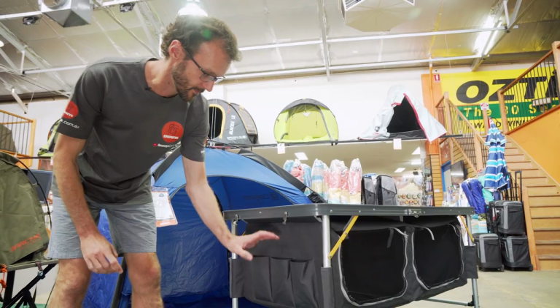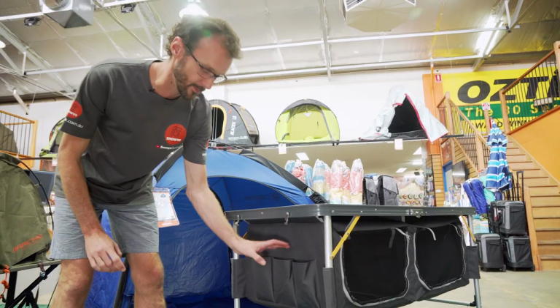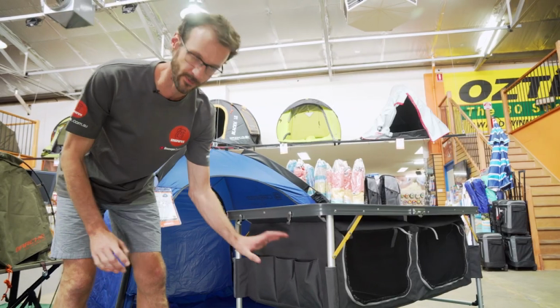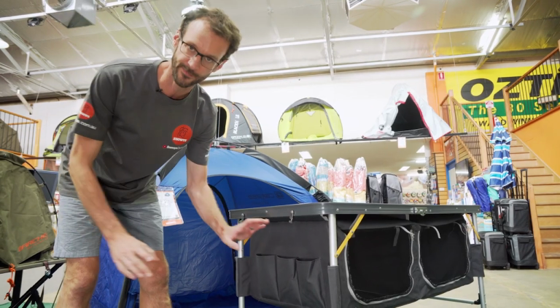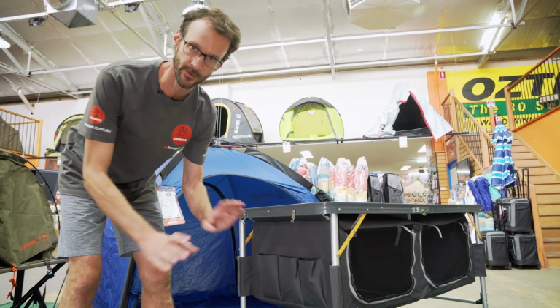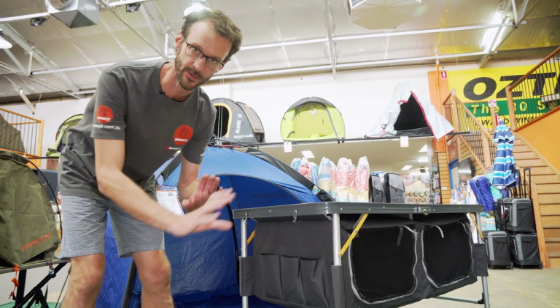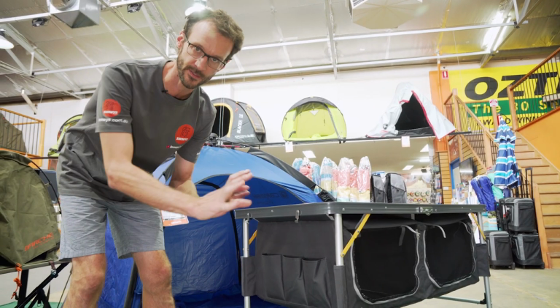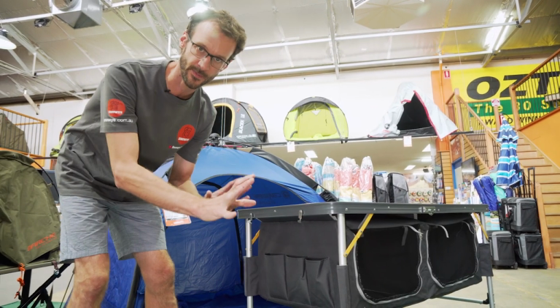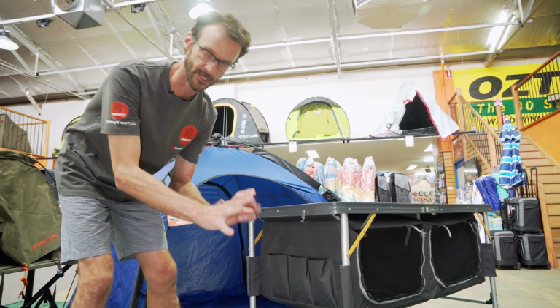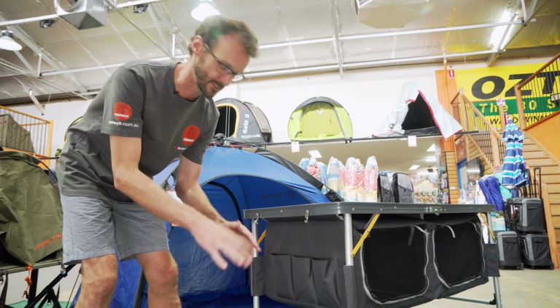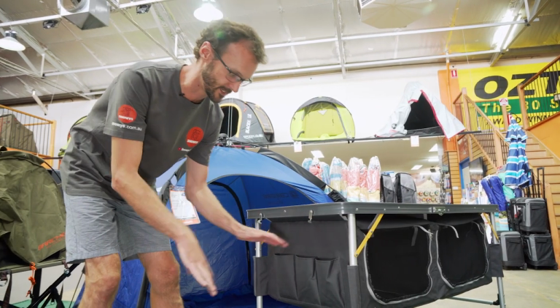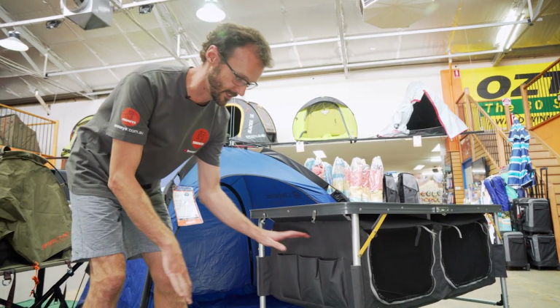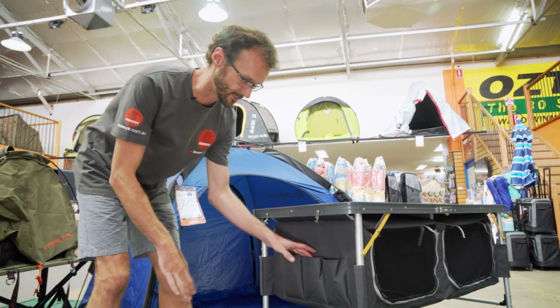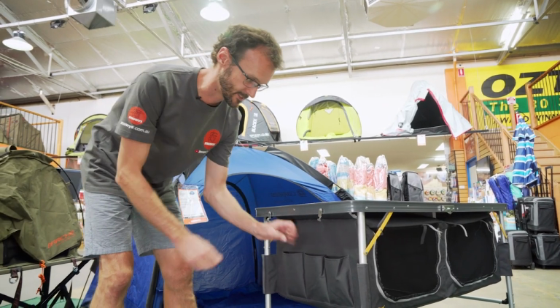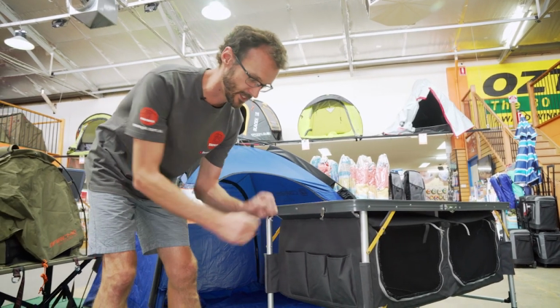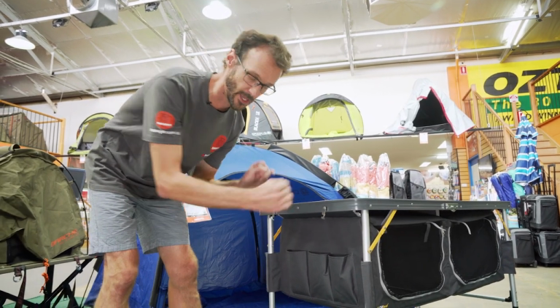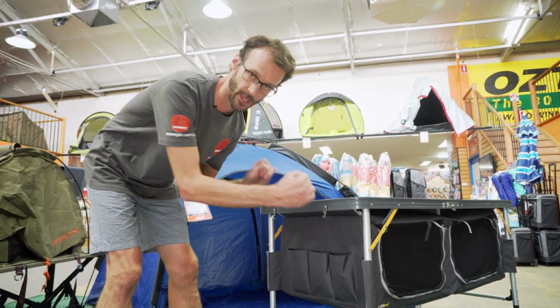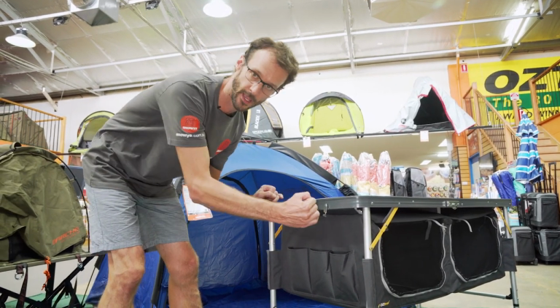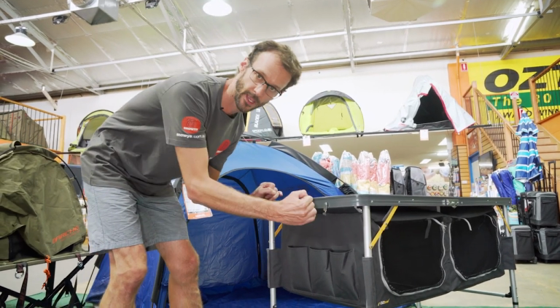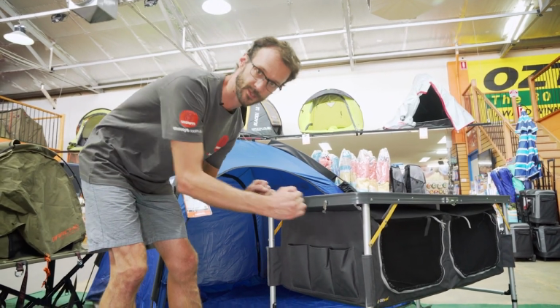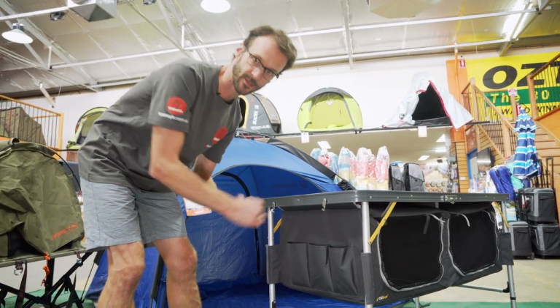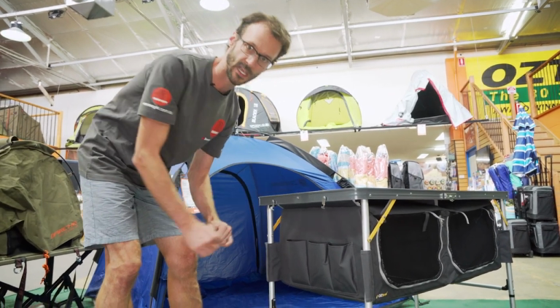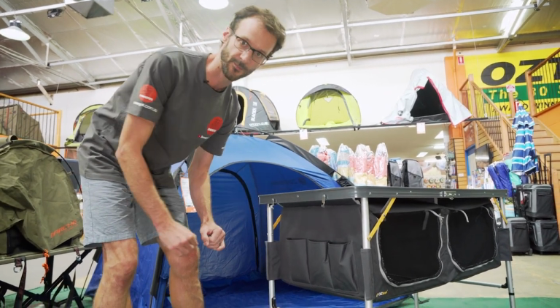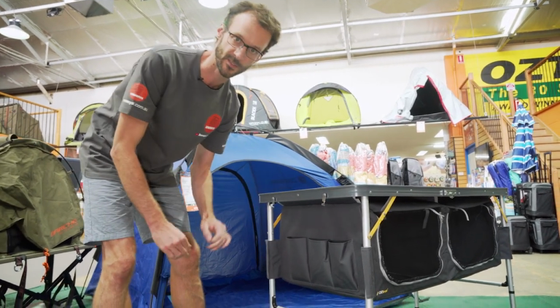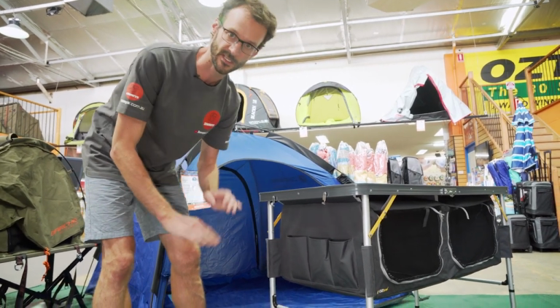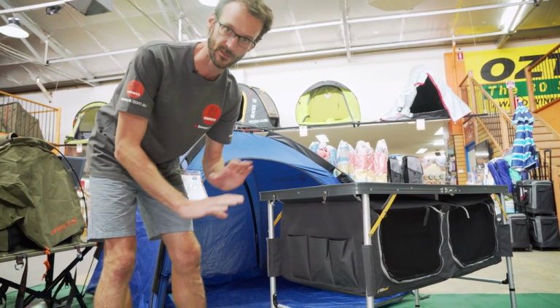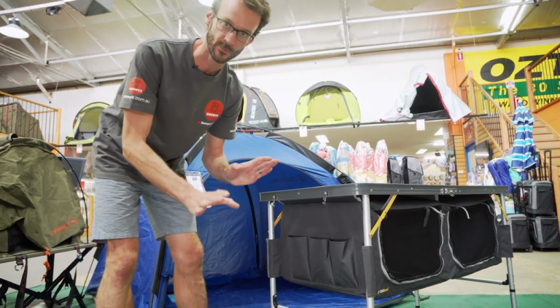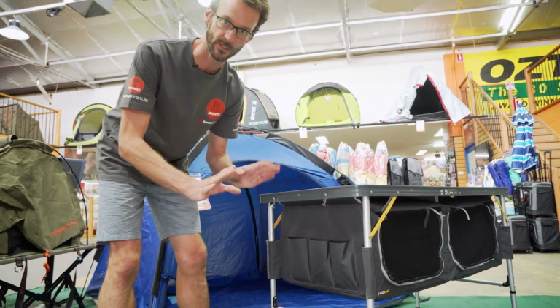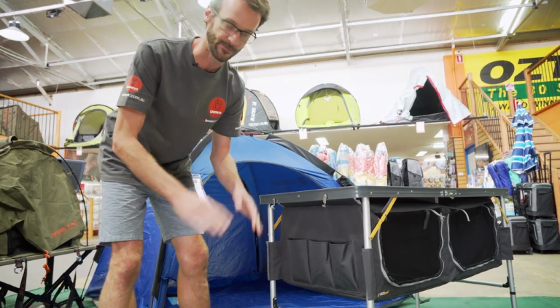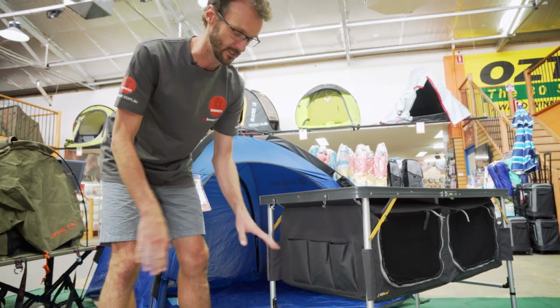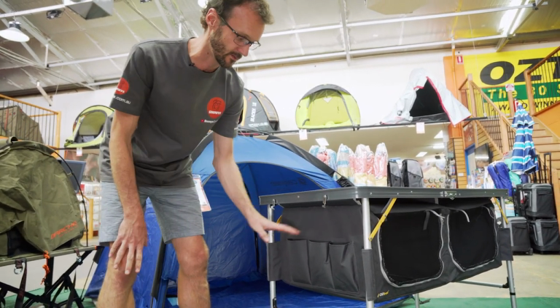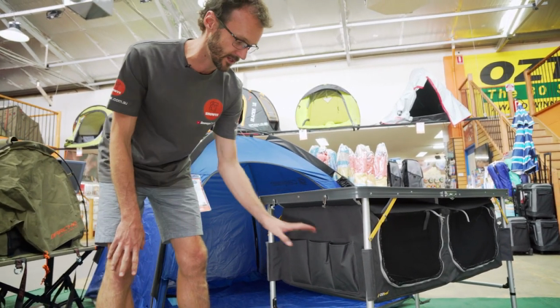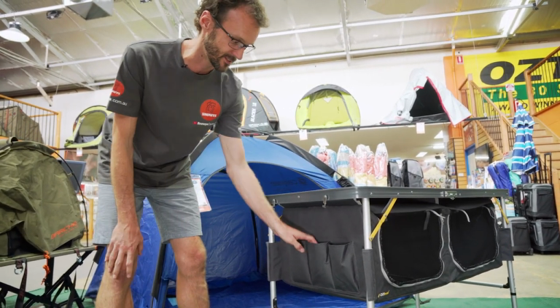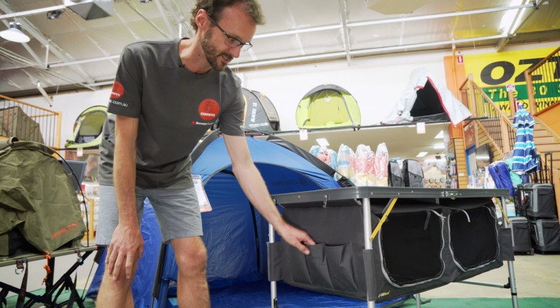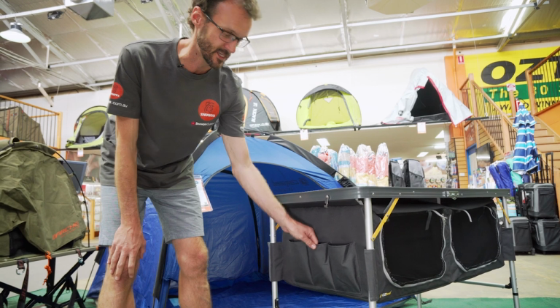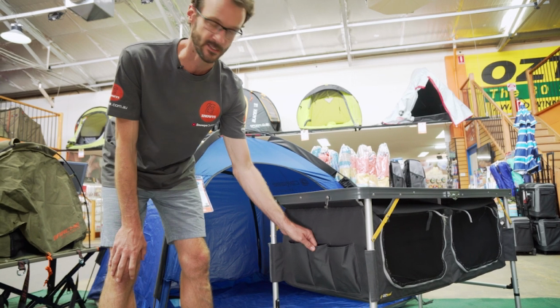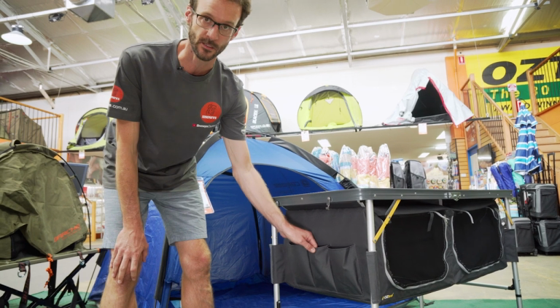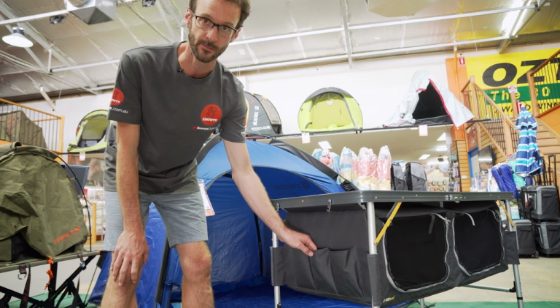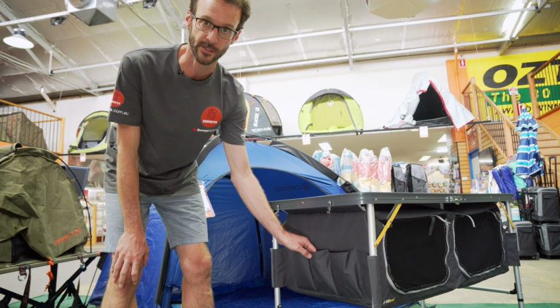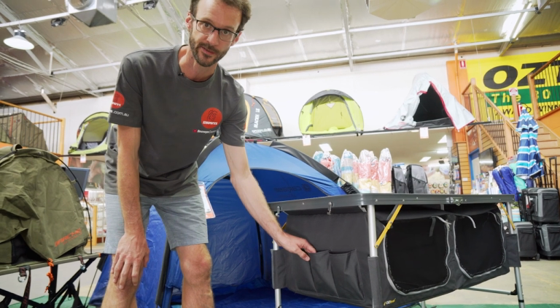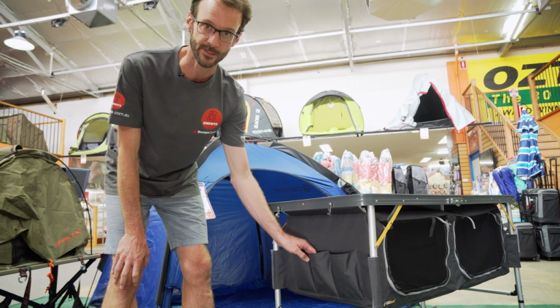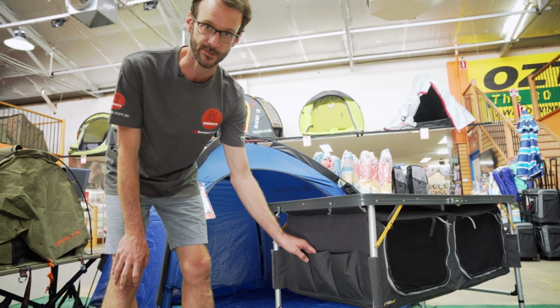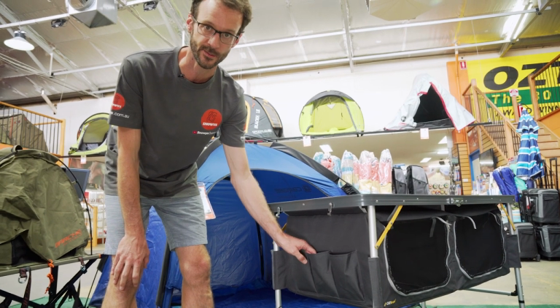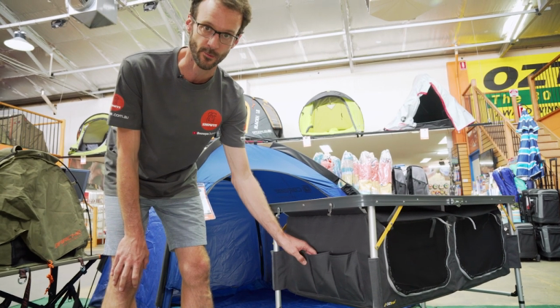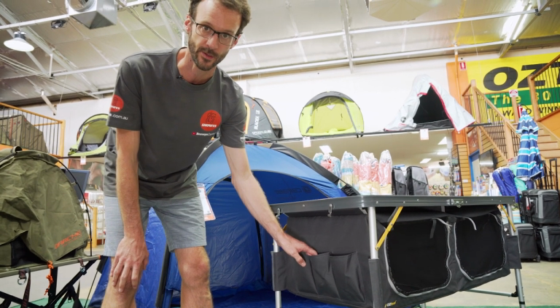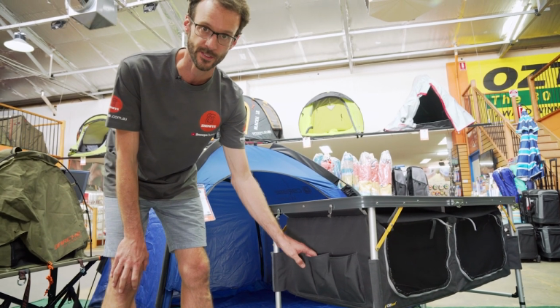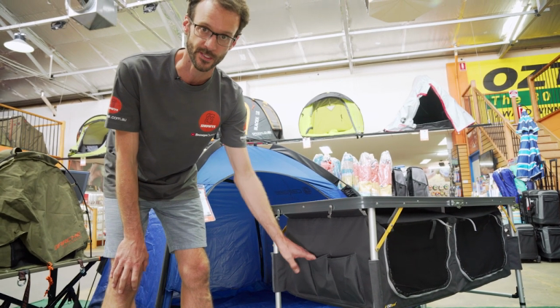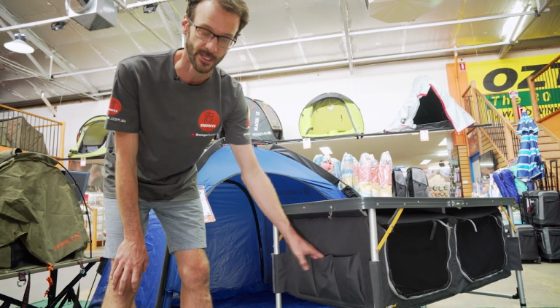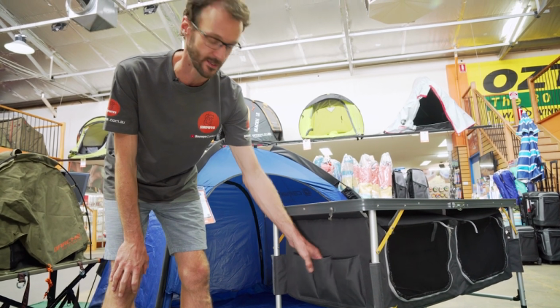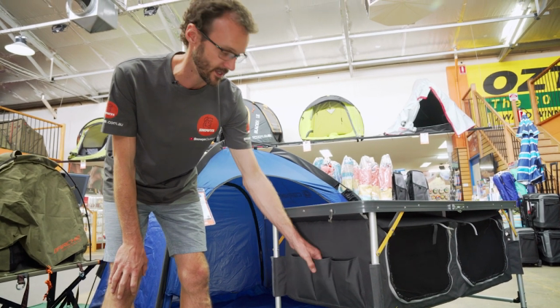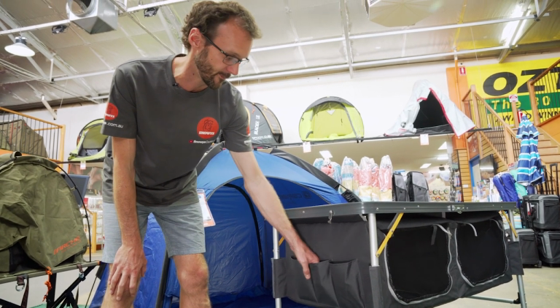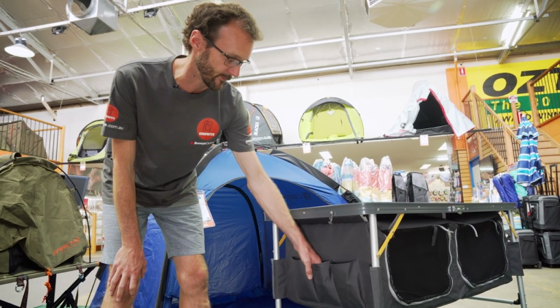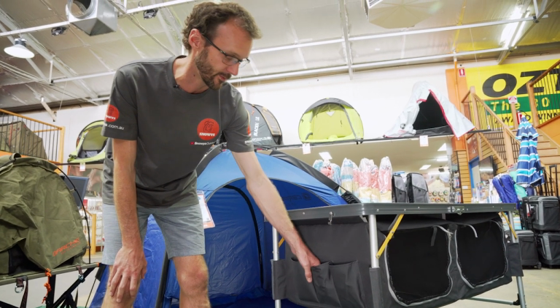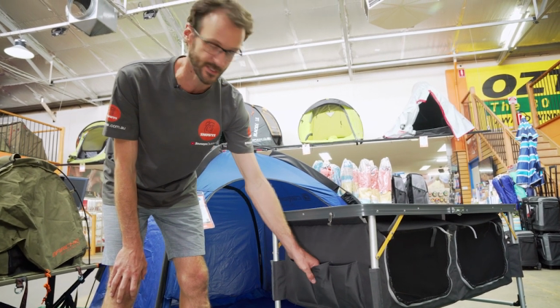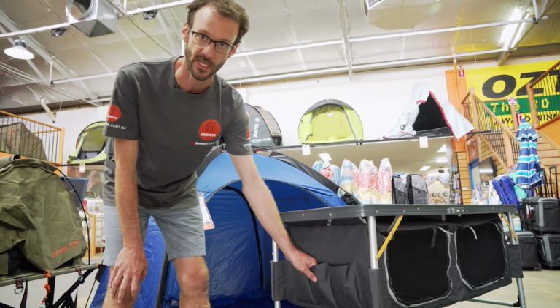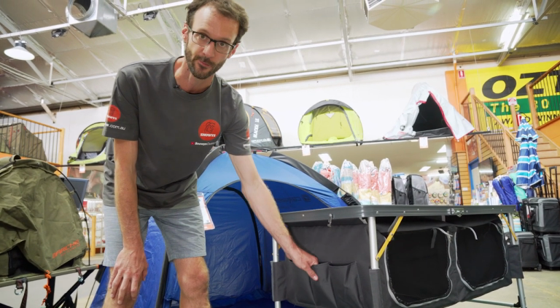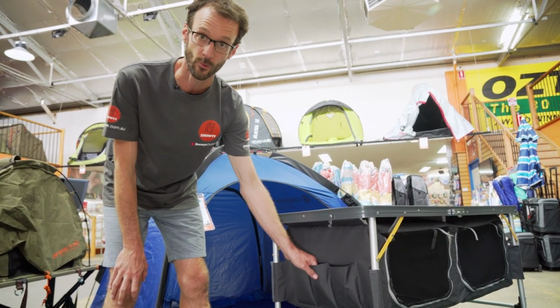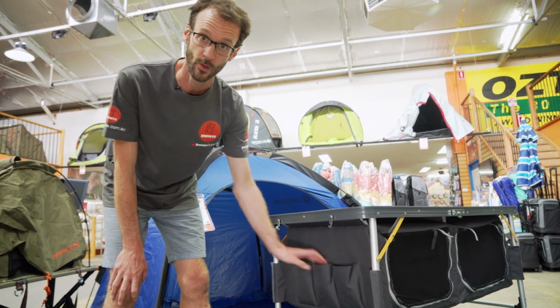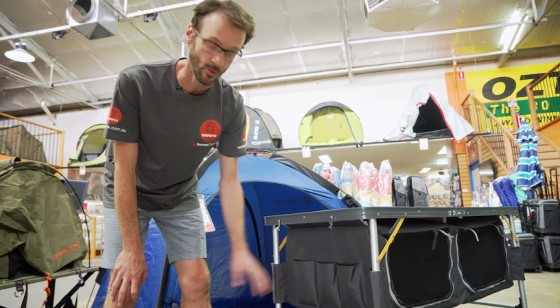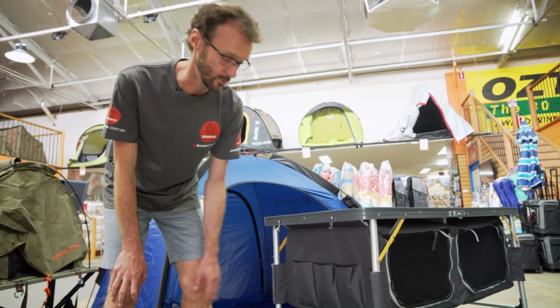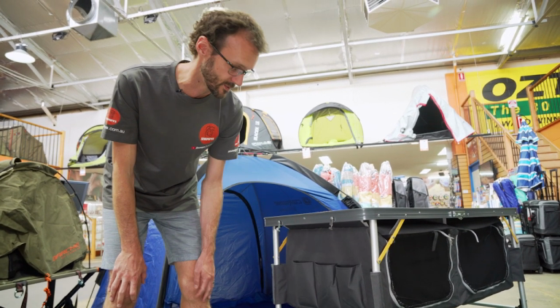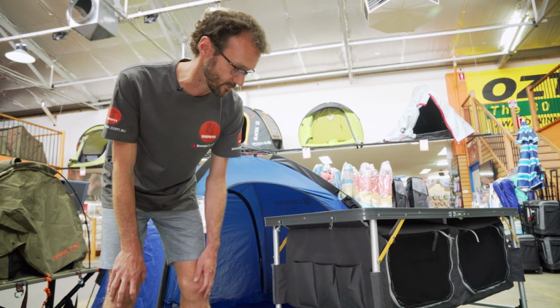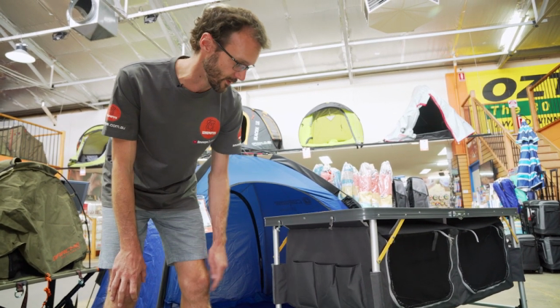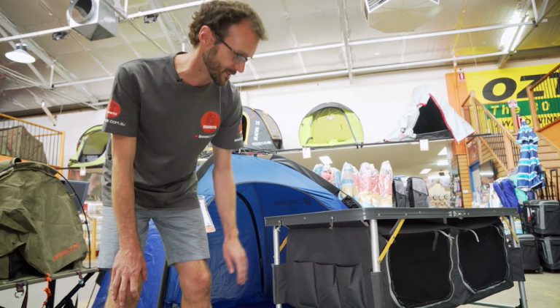You can store mobile phones, magazines, extra camp utensils — whatever you like. It just adds a little bit of extra storage to the folding table with storage.